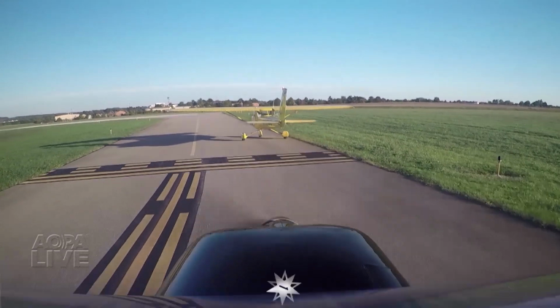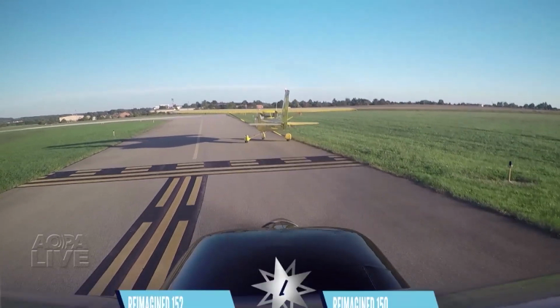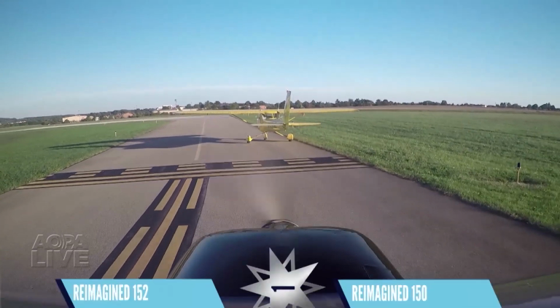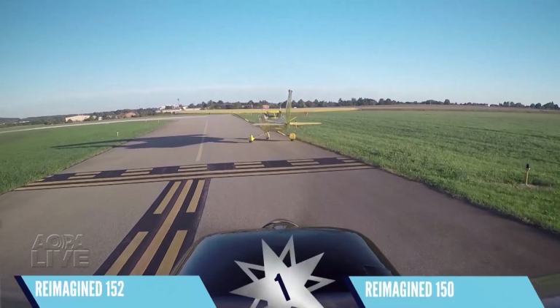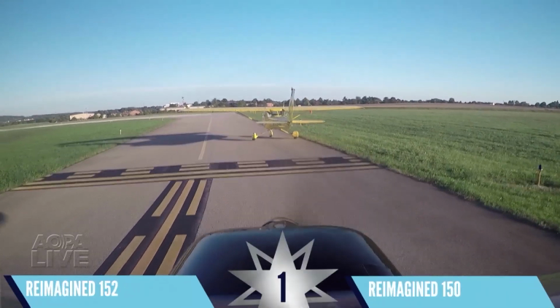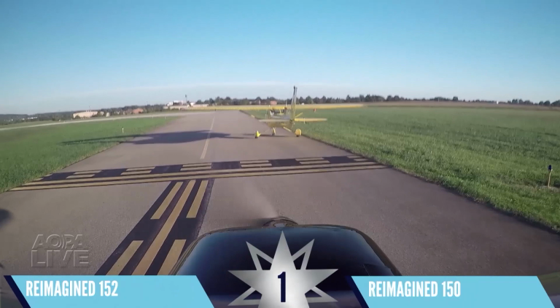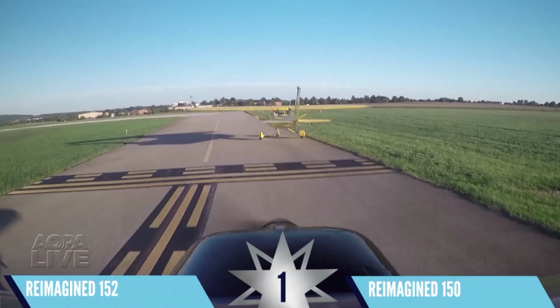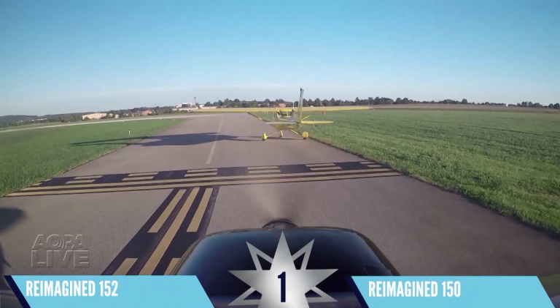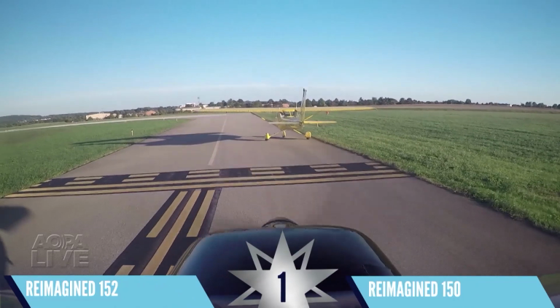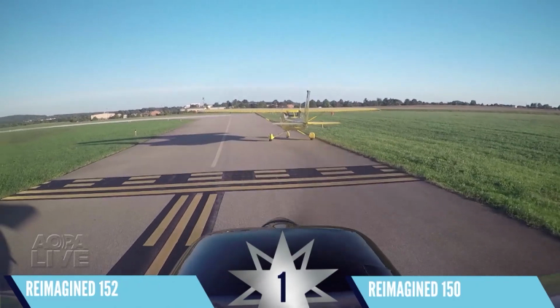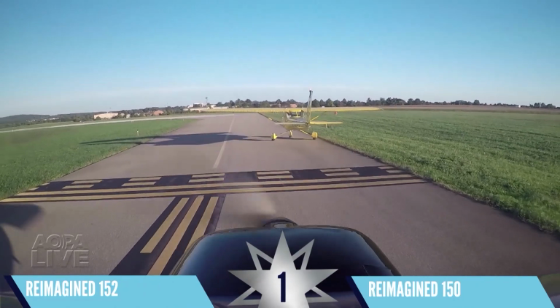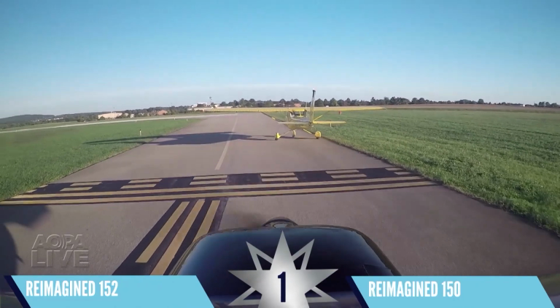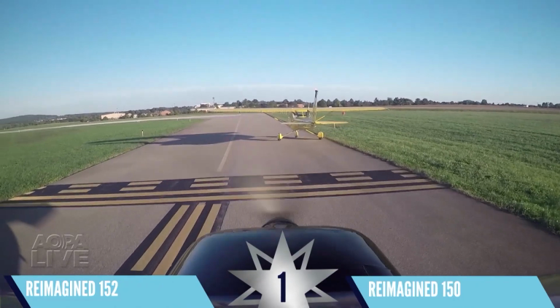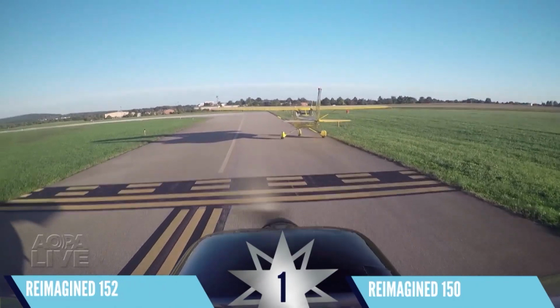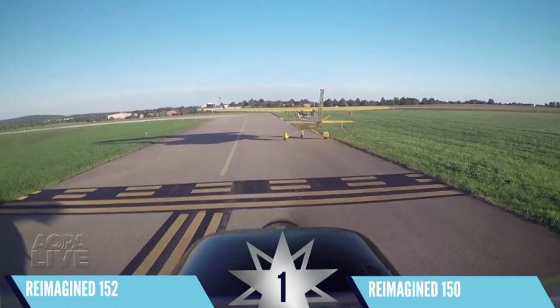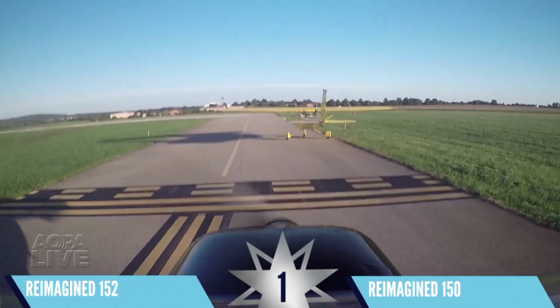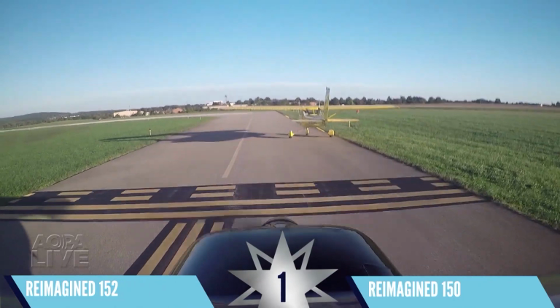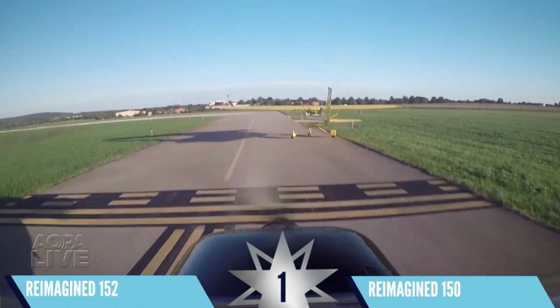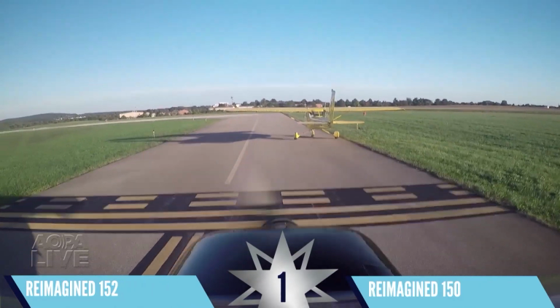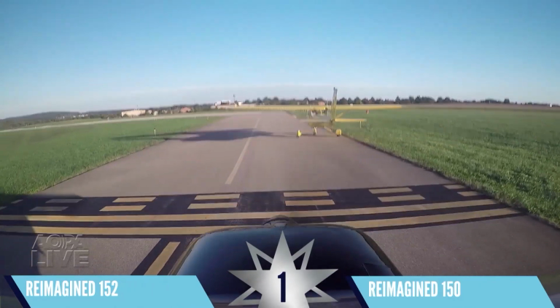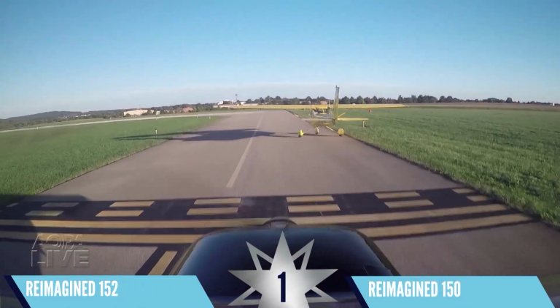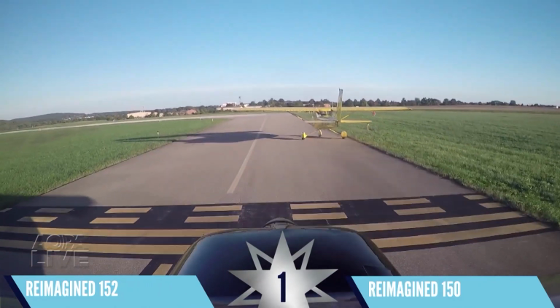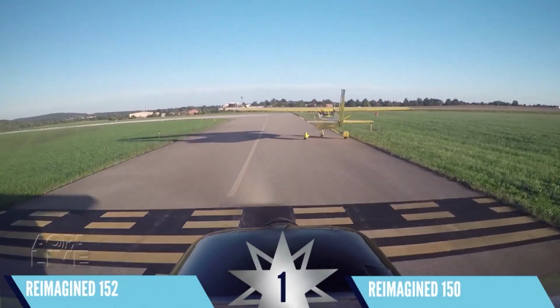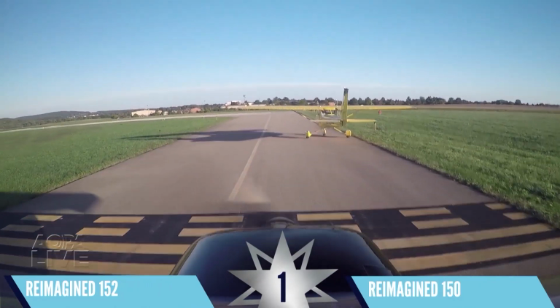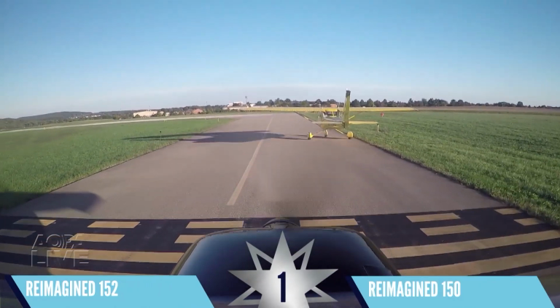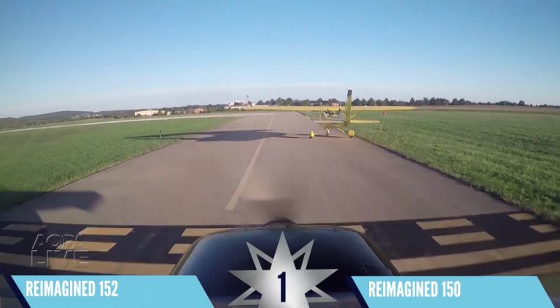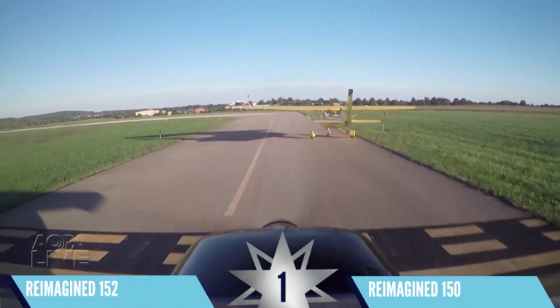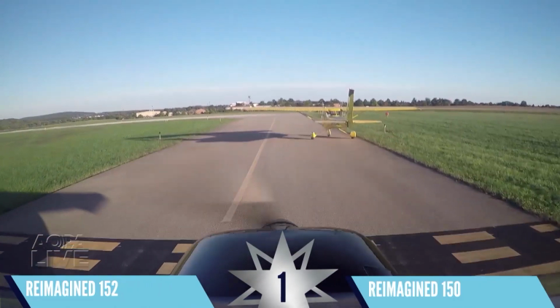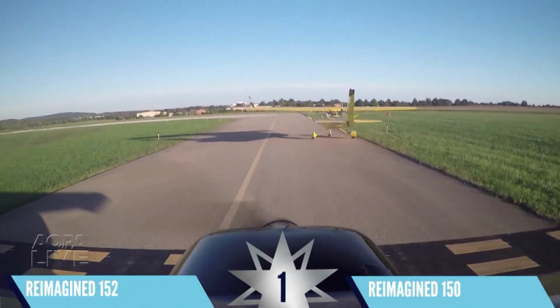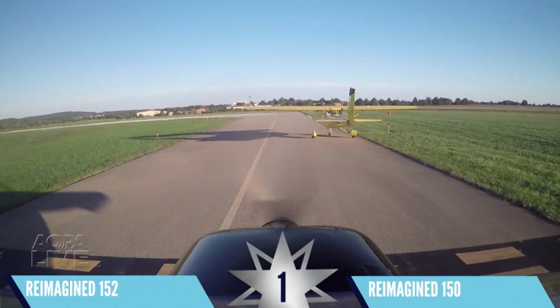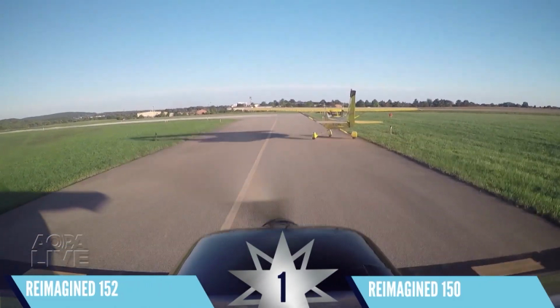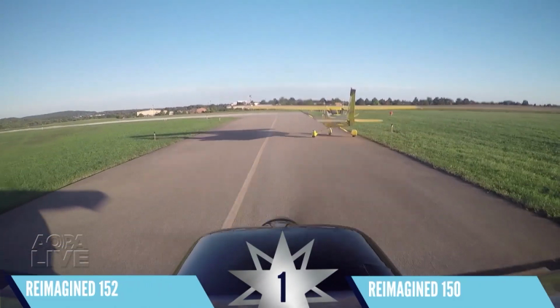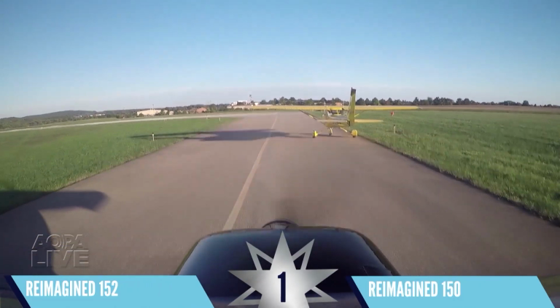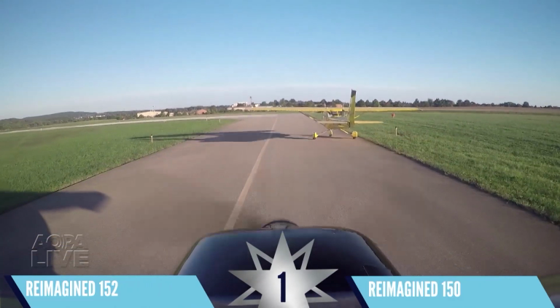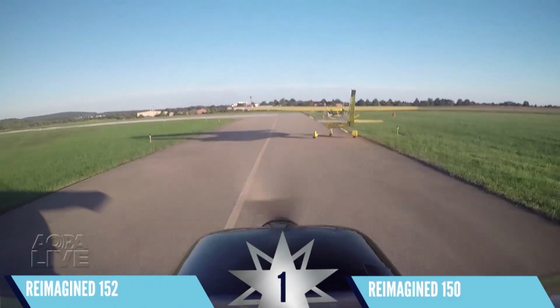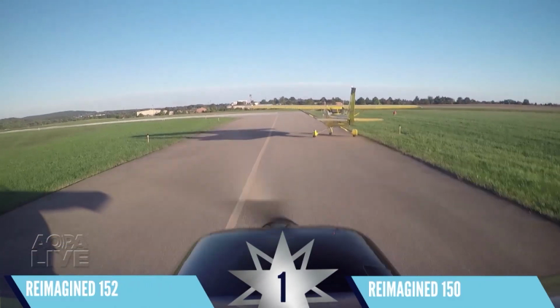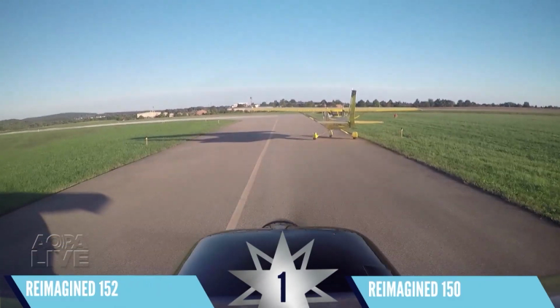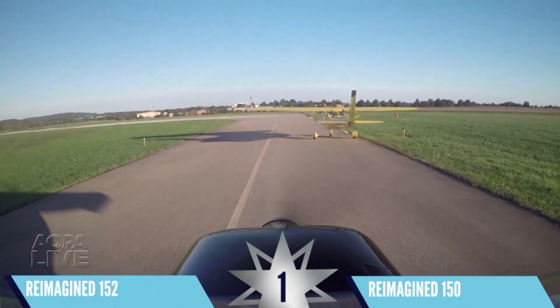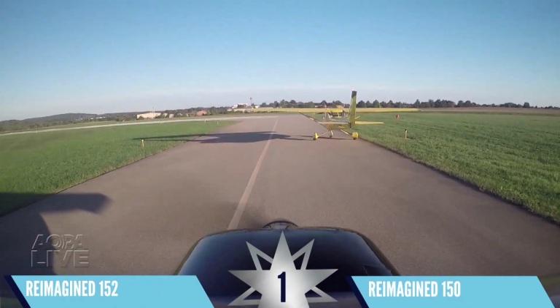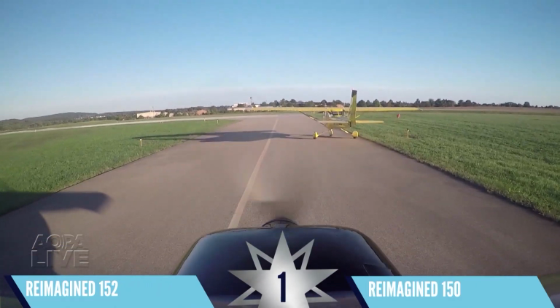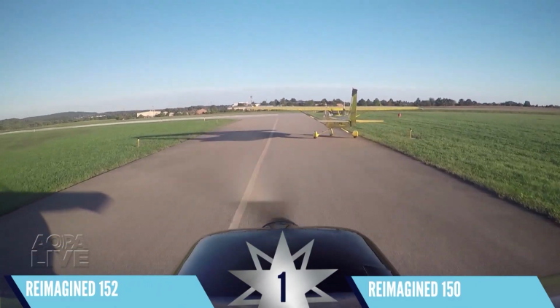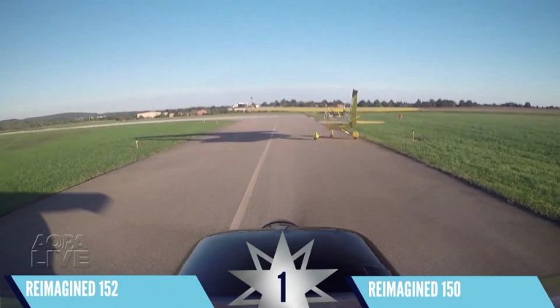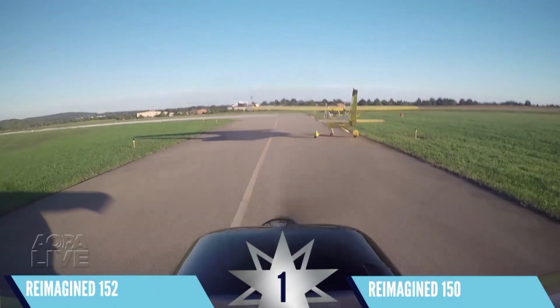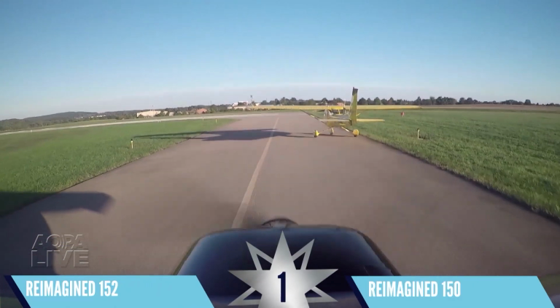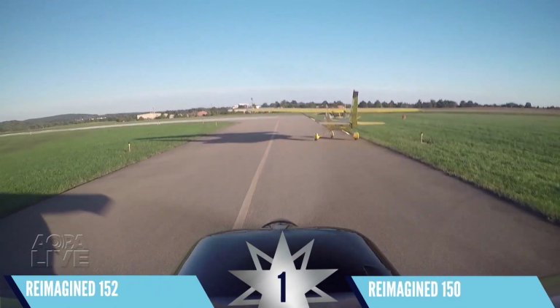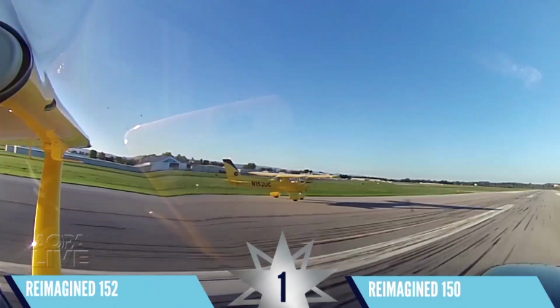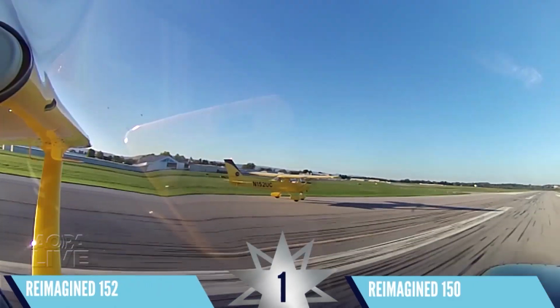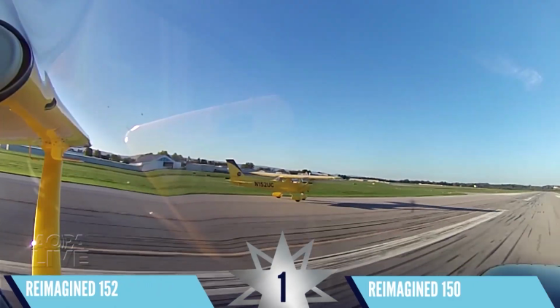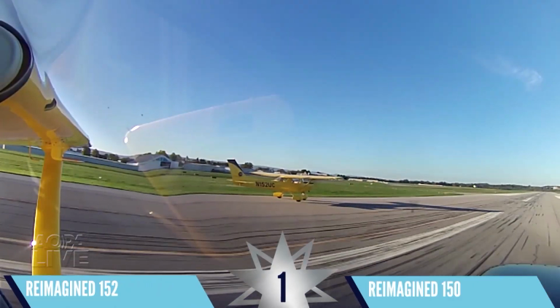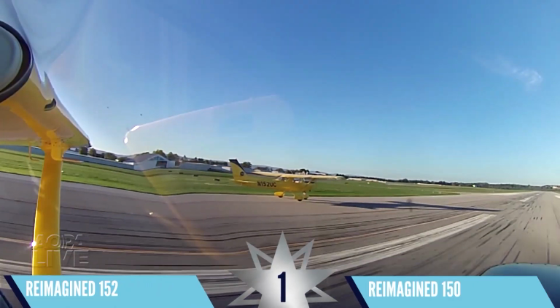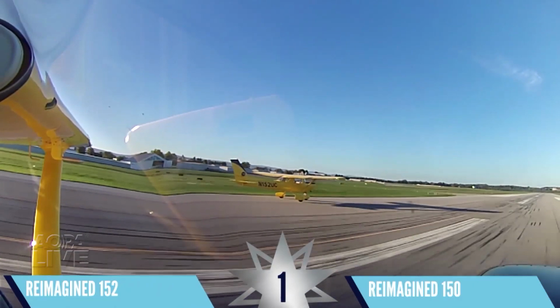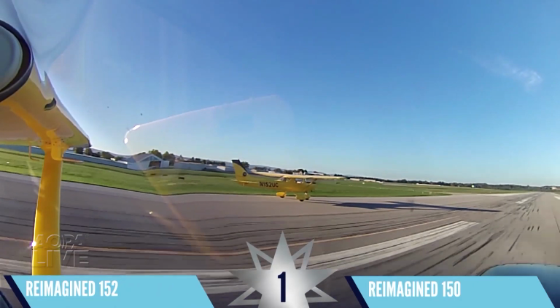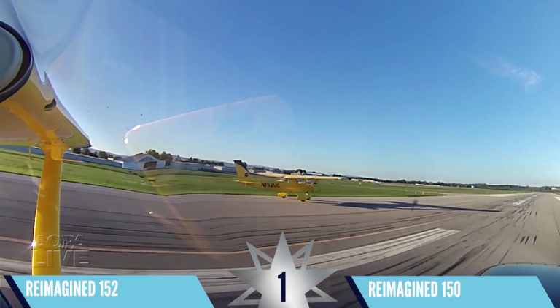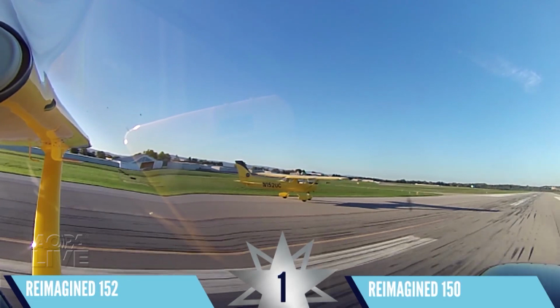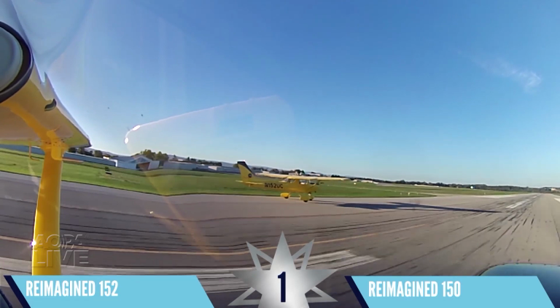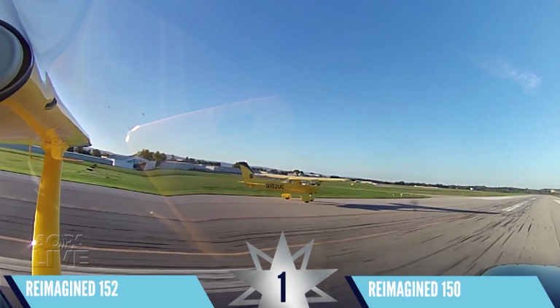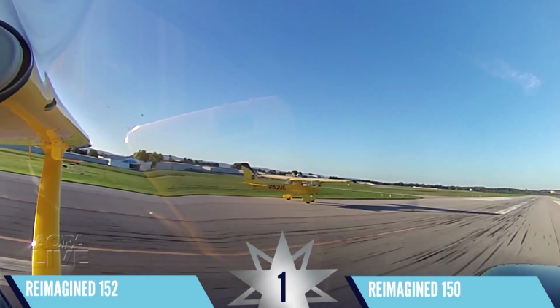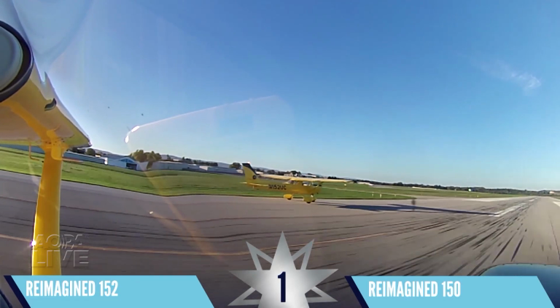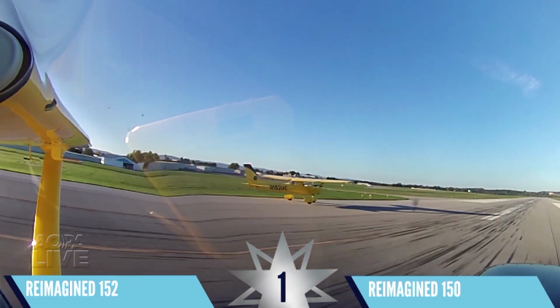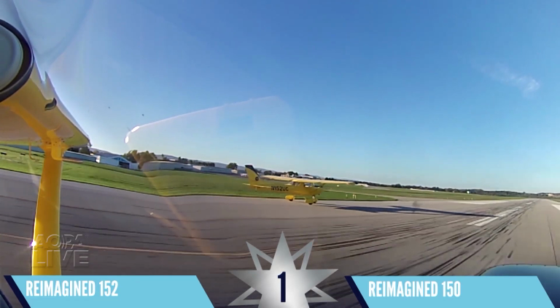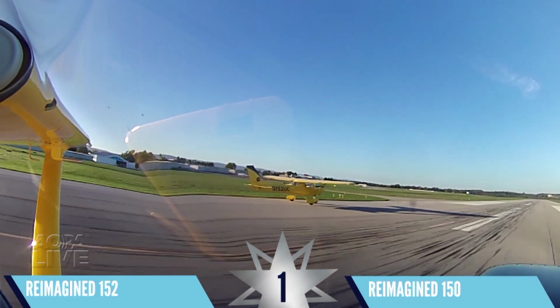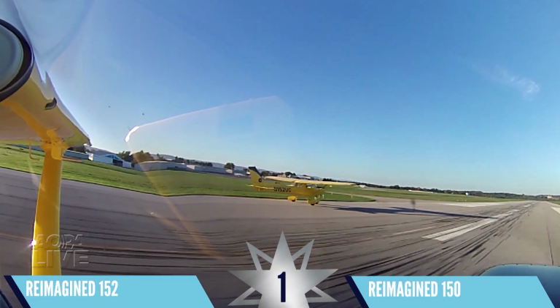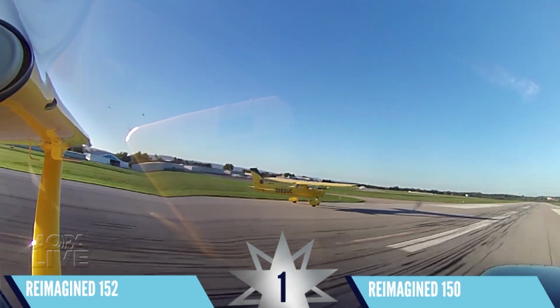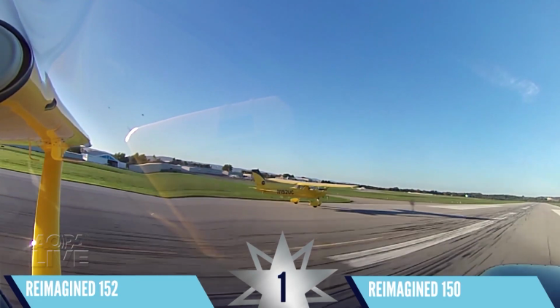Conditions here at the National Aviation Community Center in Frederick, Maryland are absolutely perfect as these two aircraft taxi out to the runway.